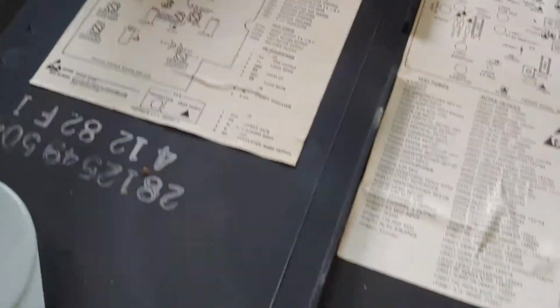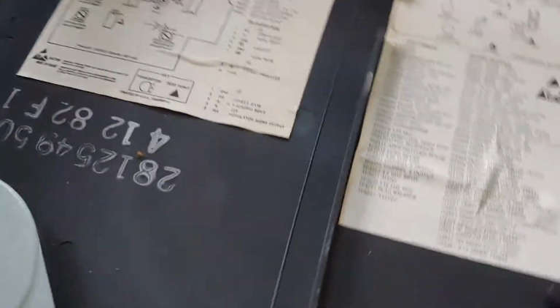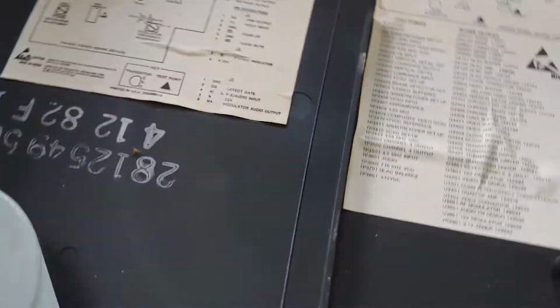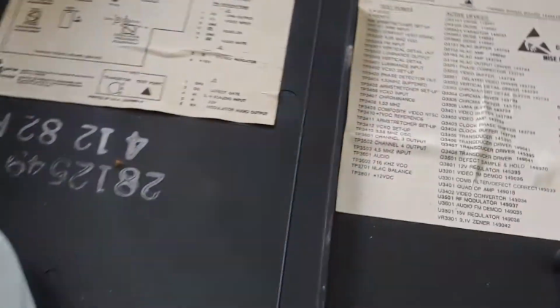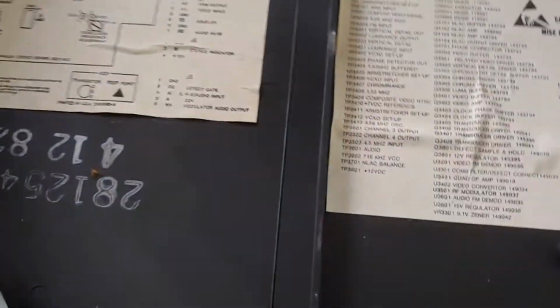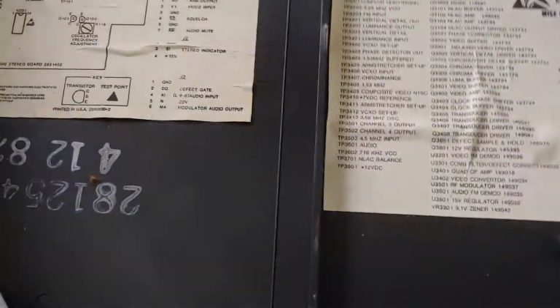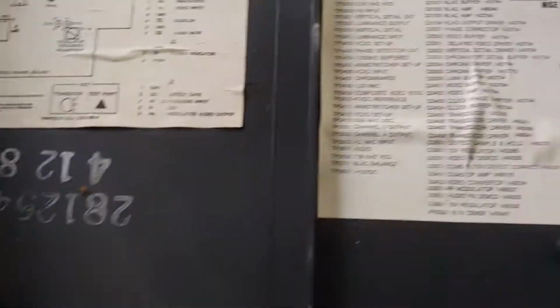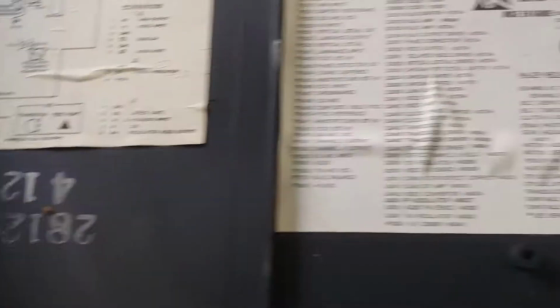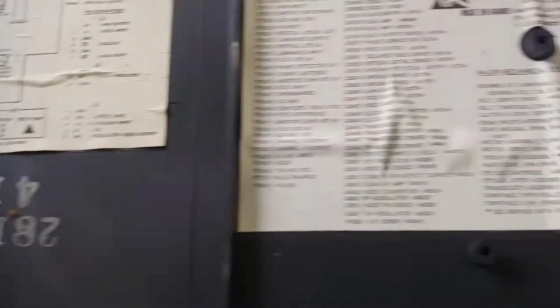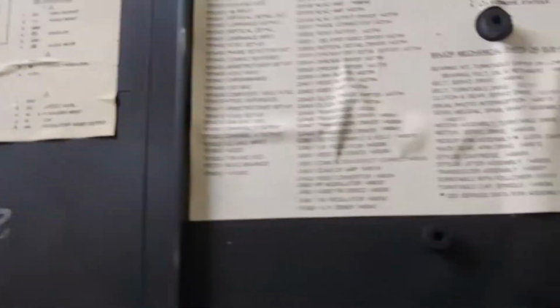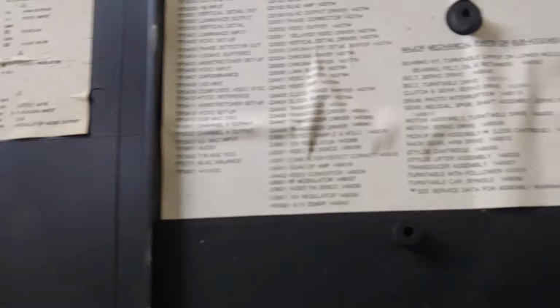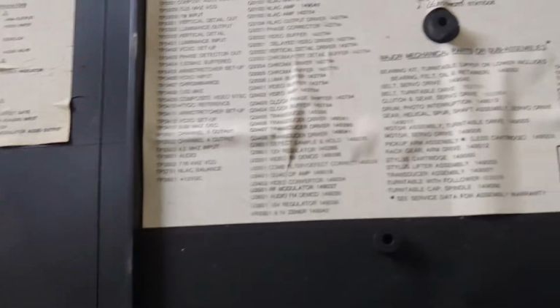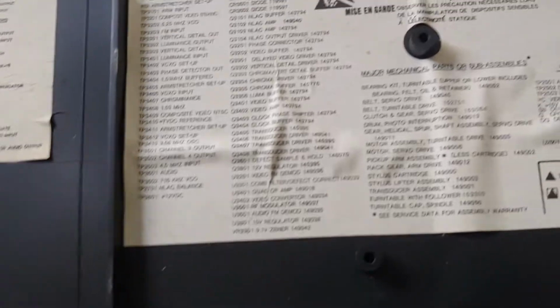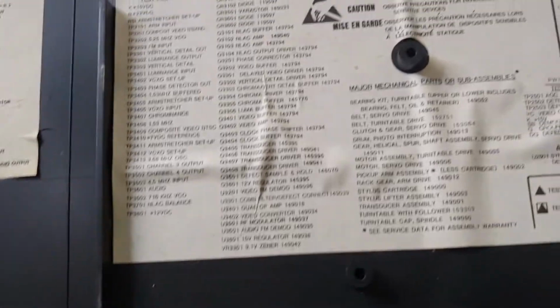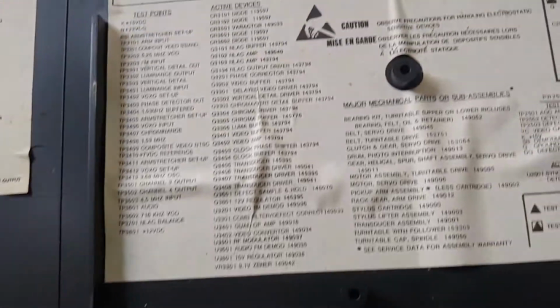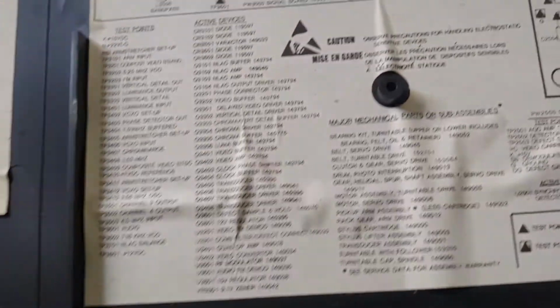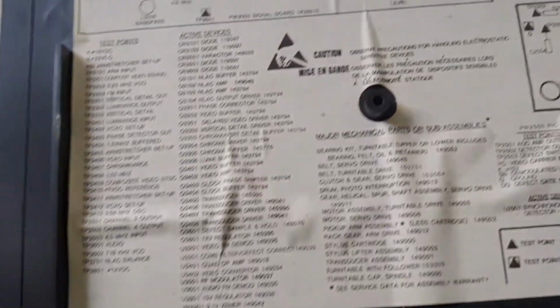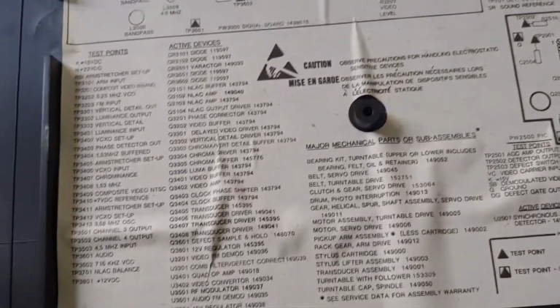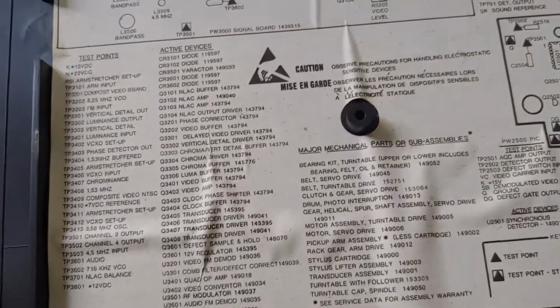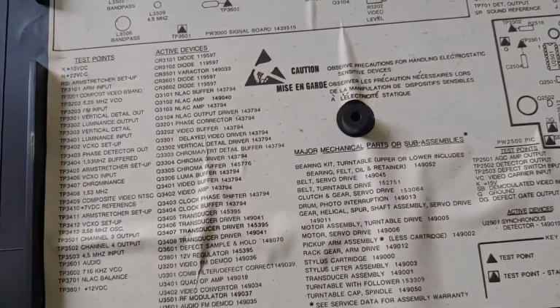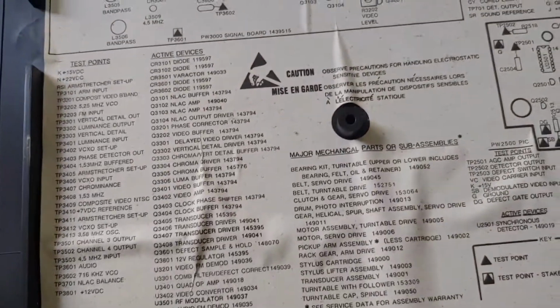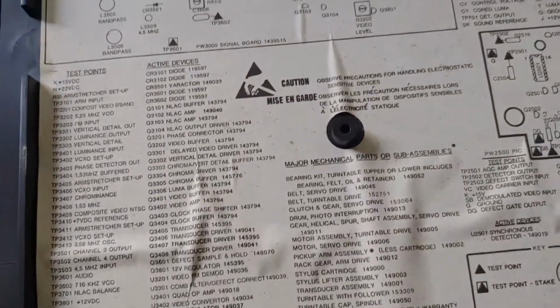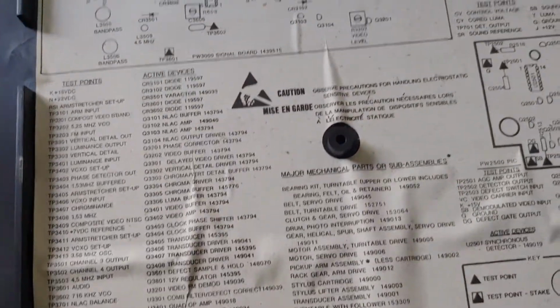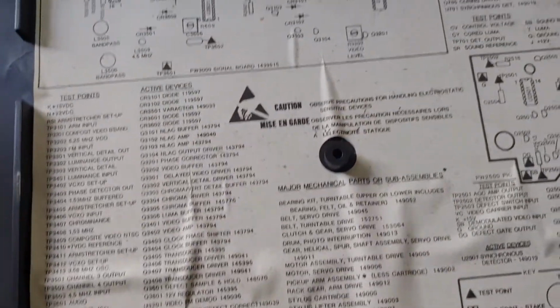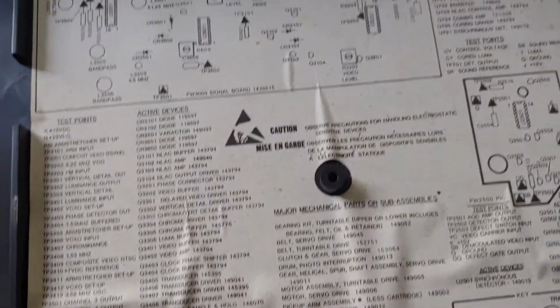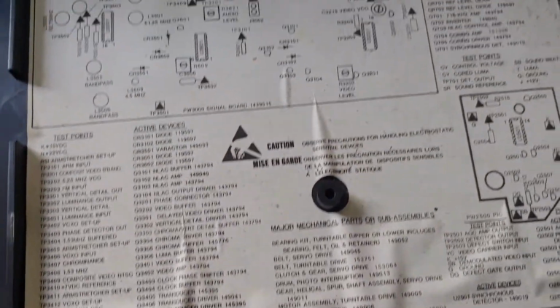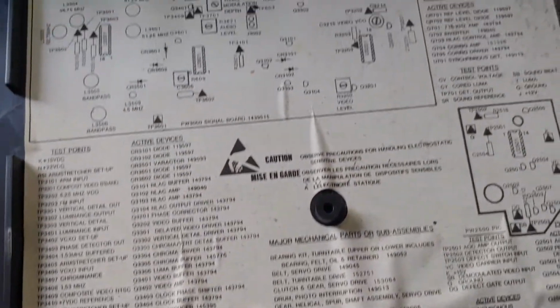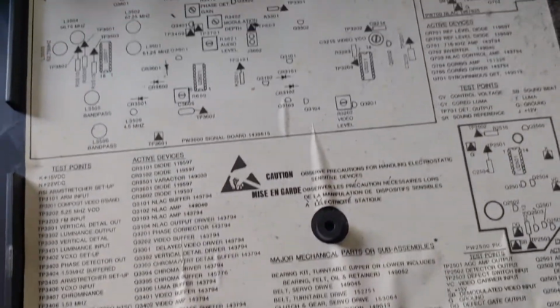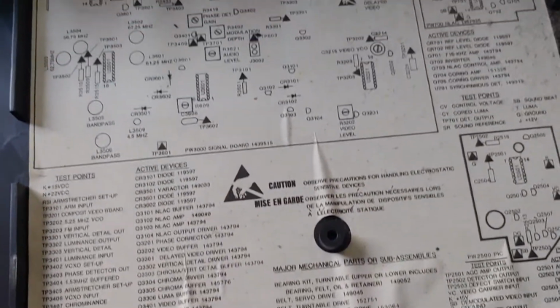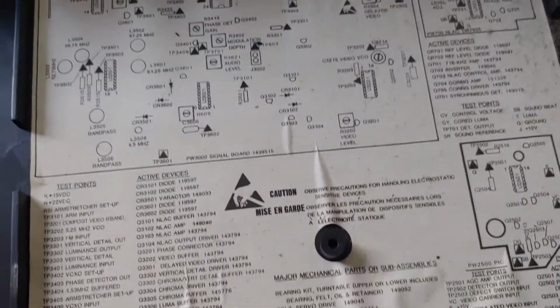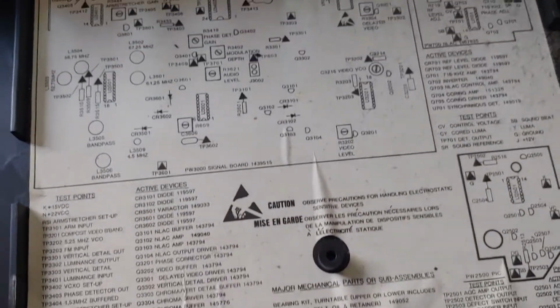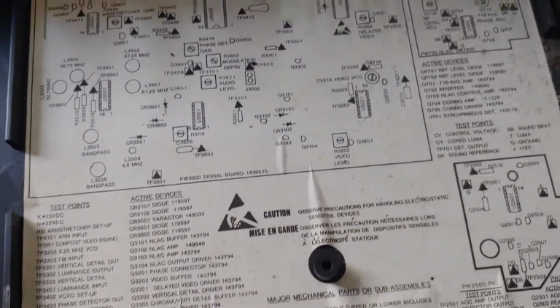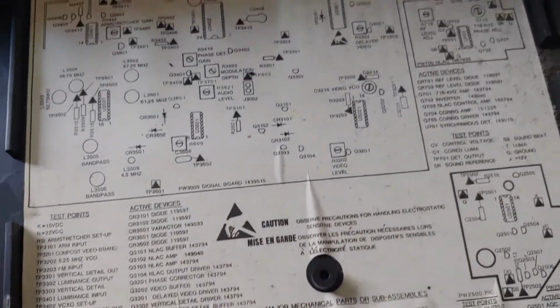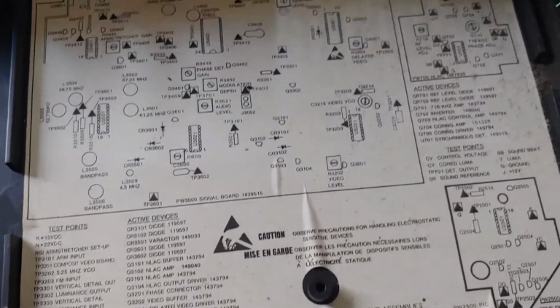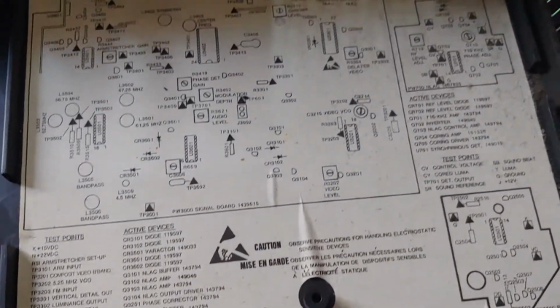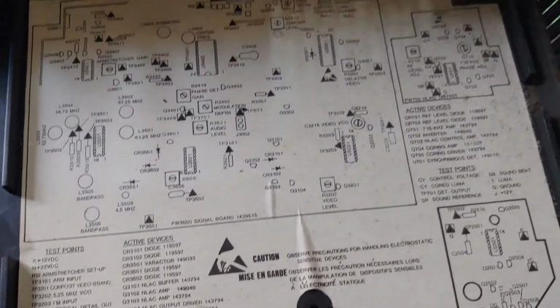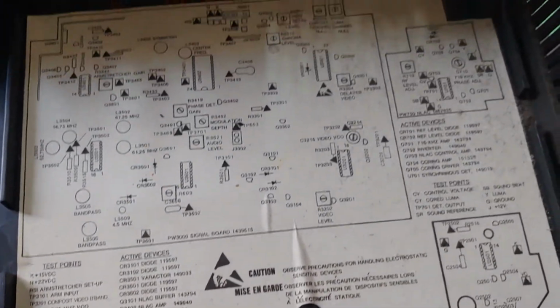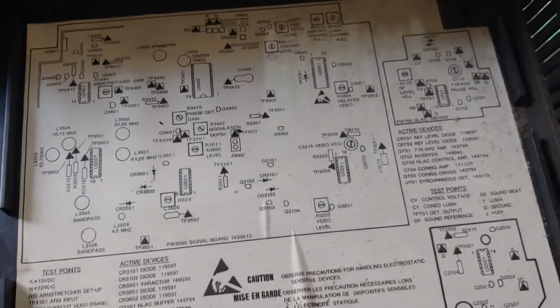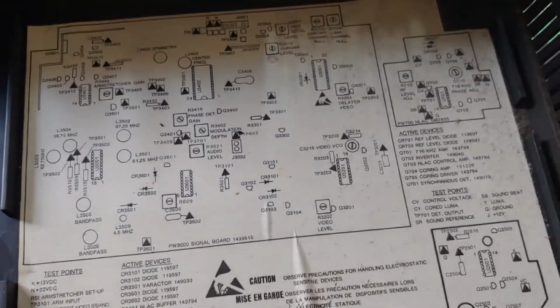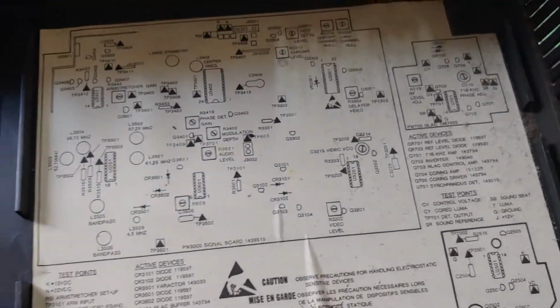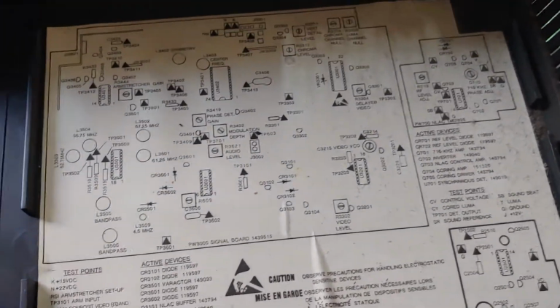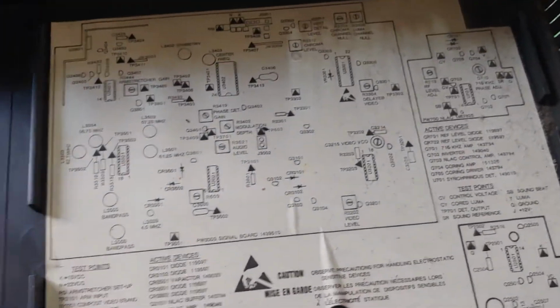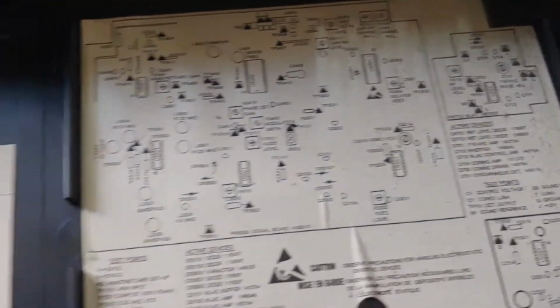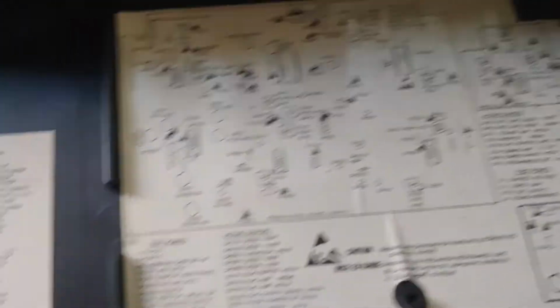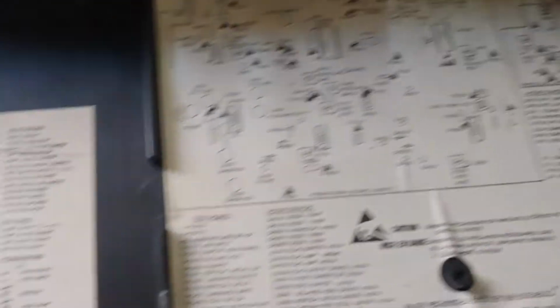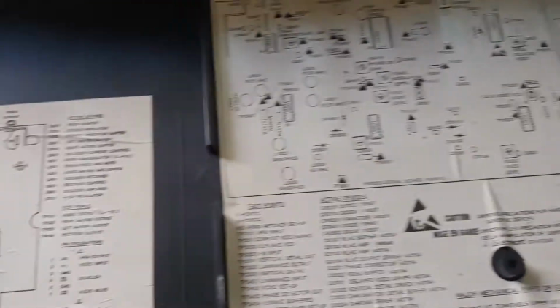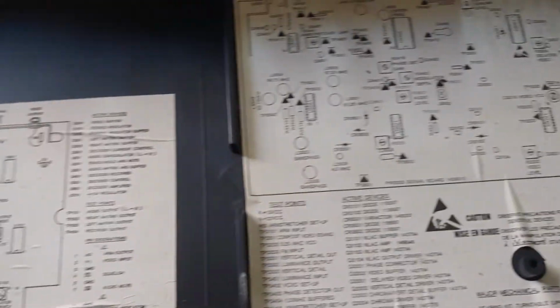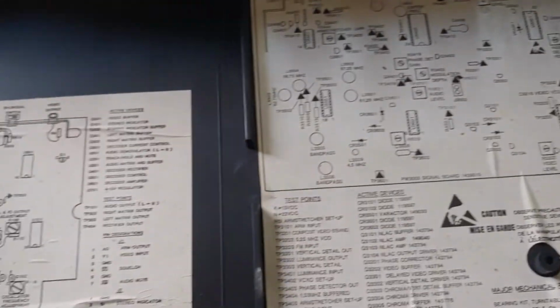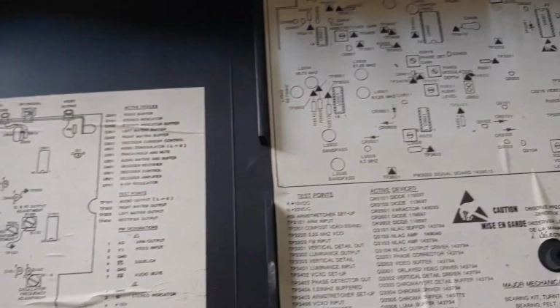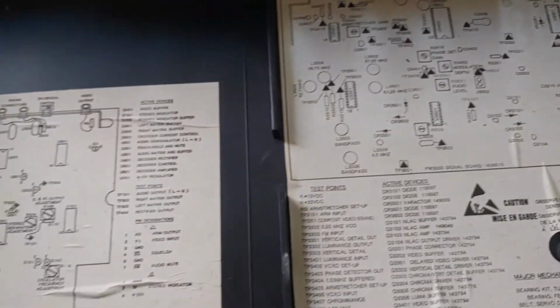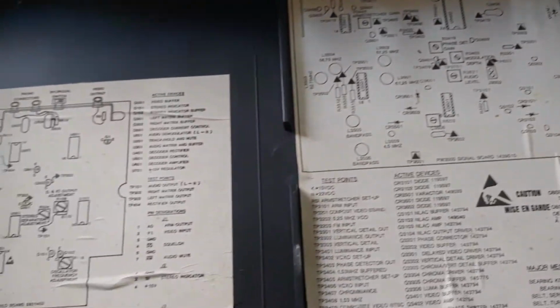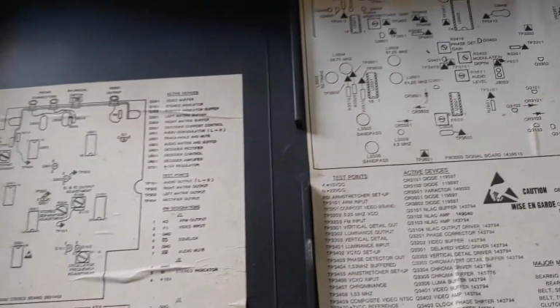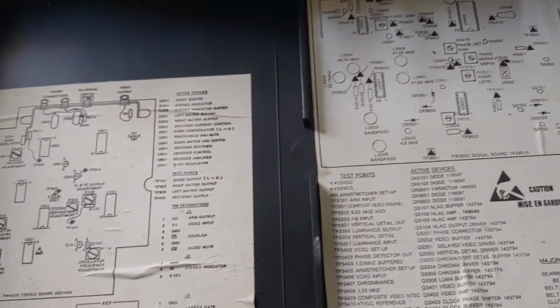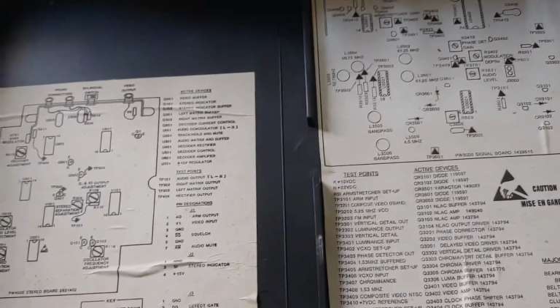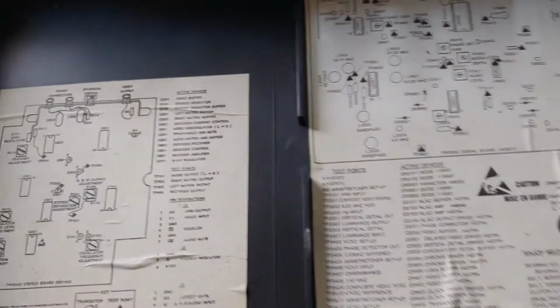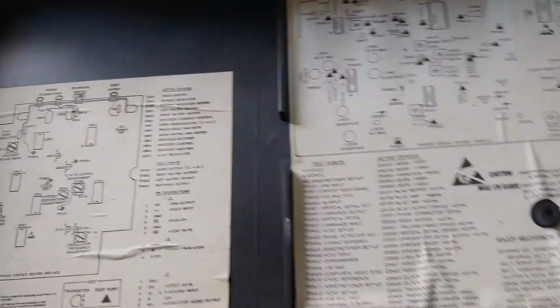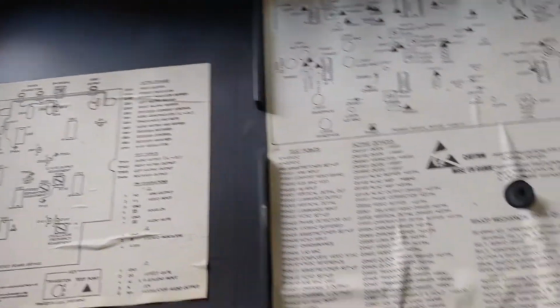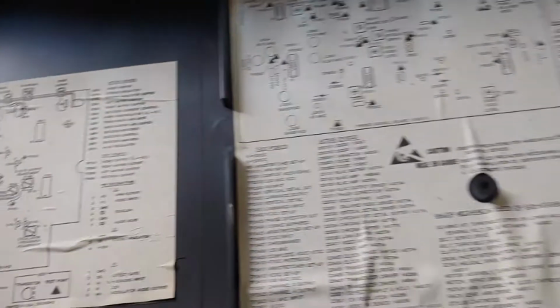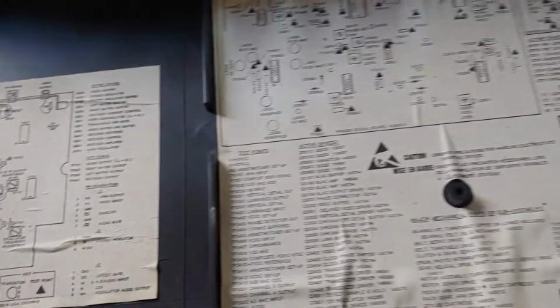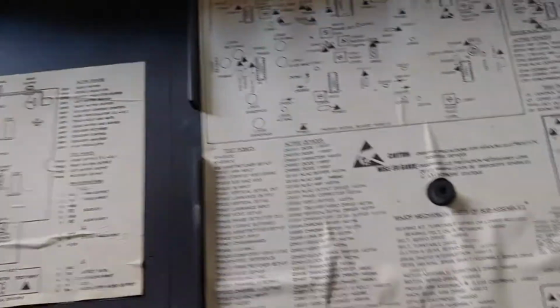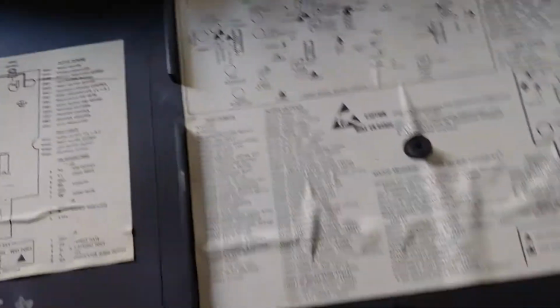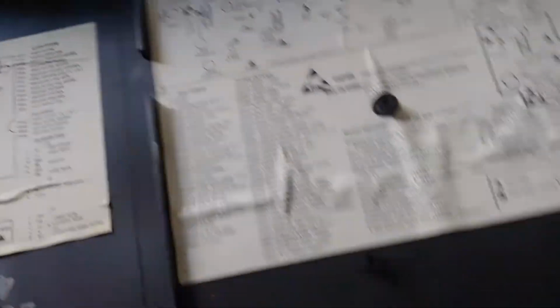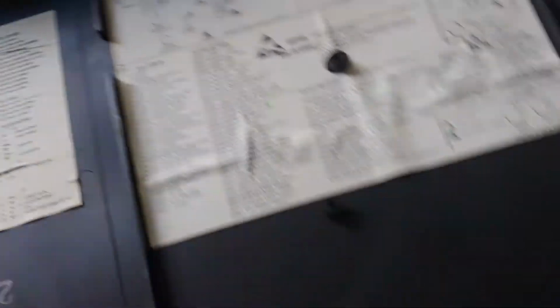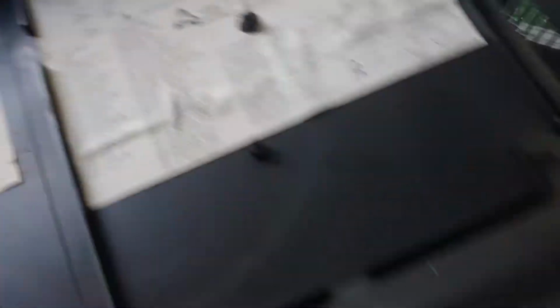You get some schematics and everything included. How nice of them back in the day, huh? We don't get anything like that these days.